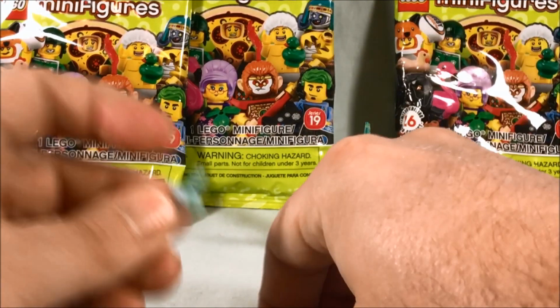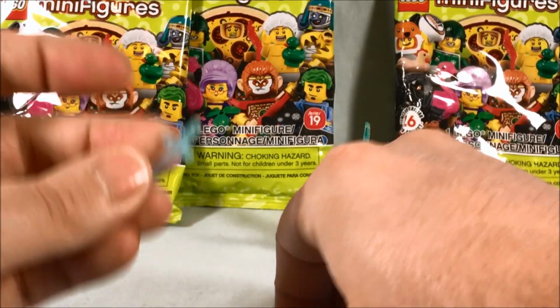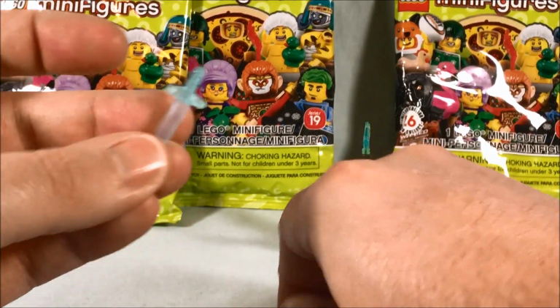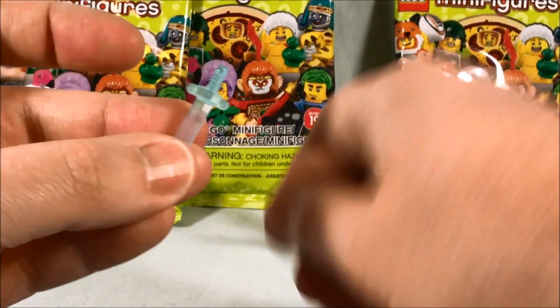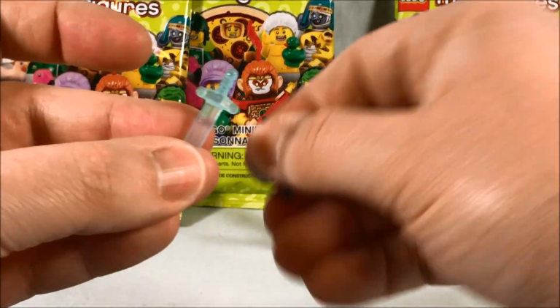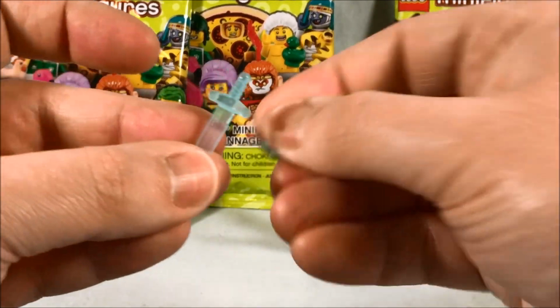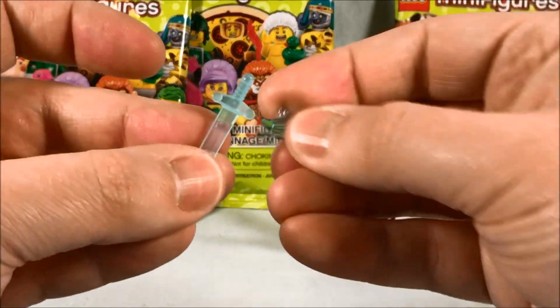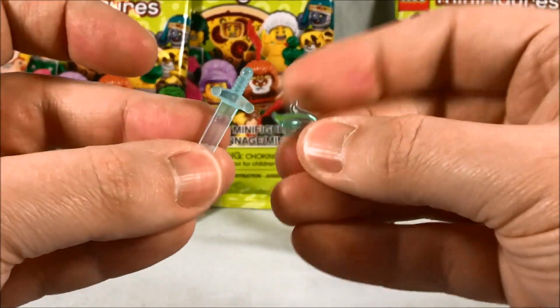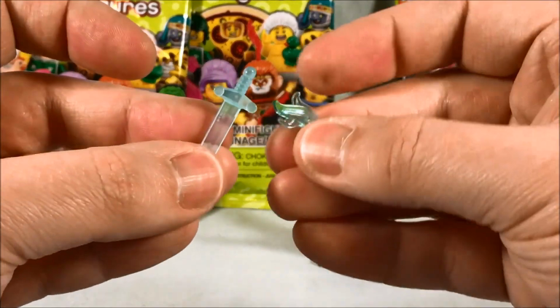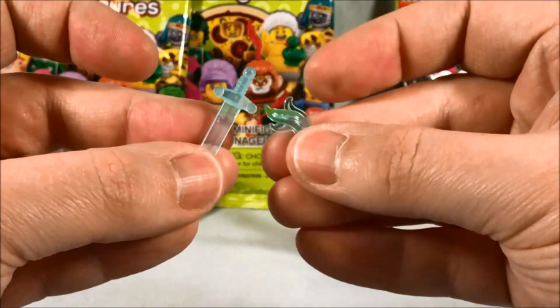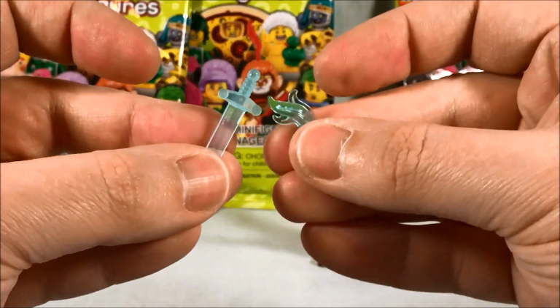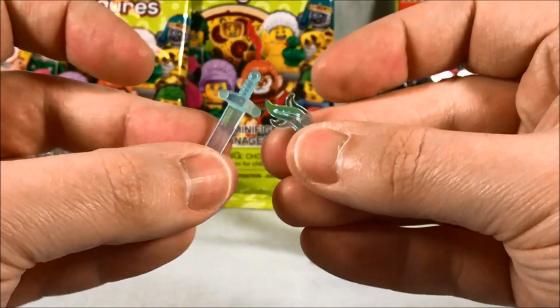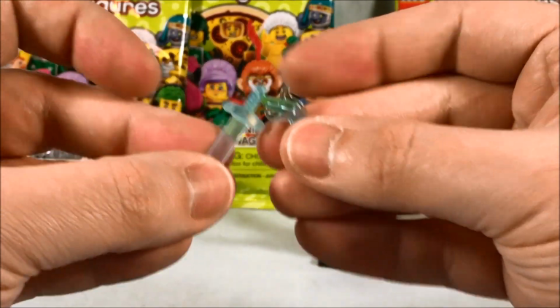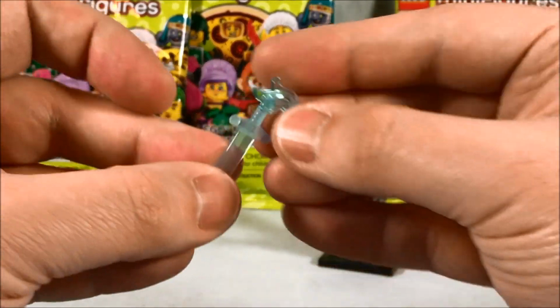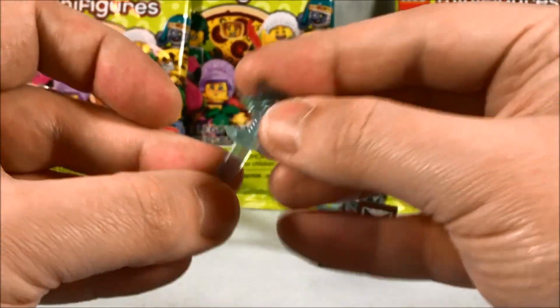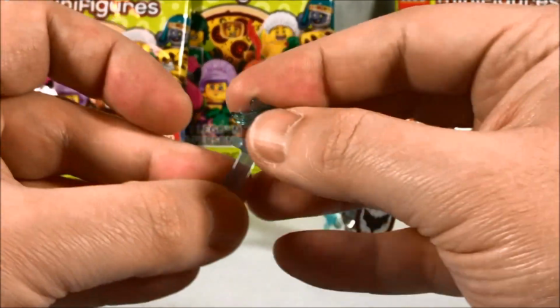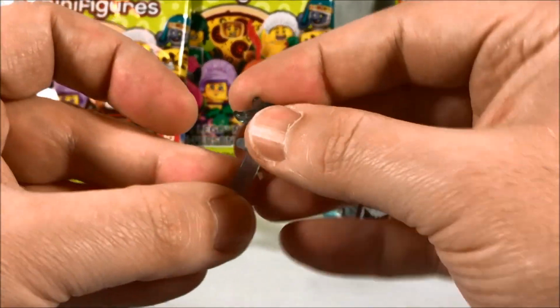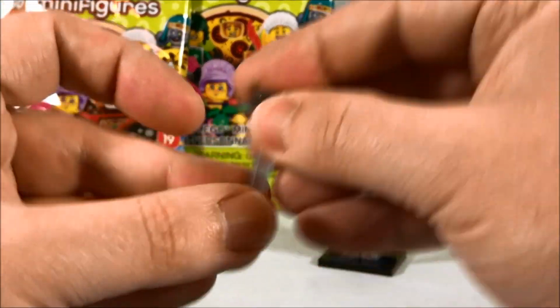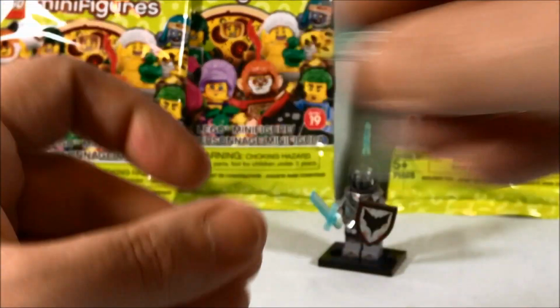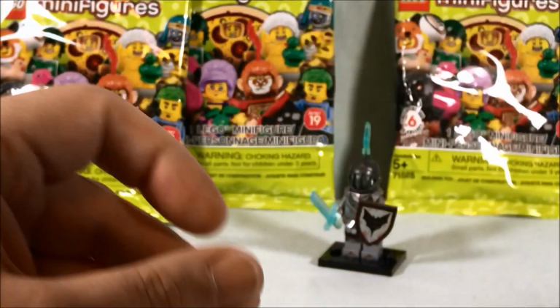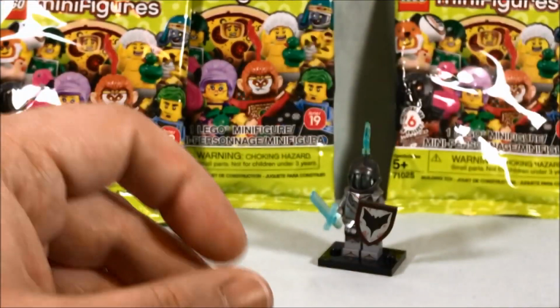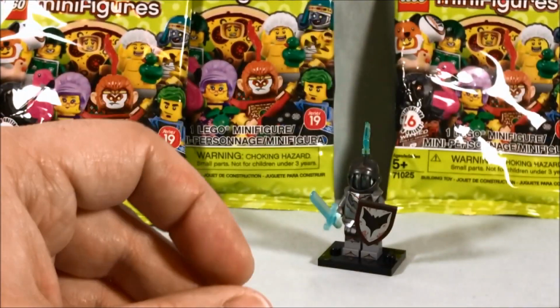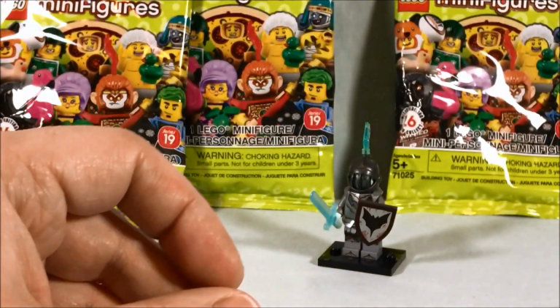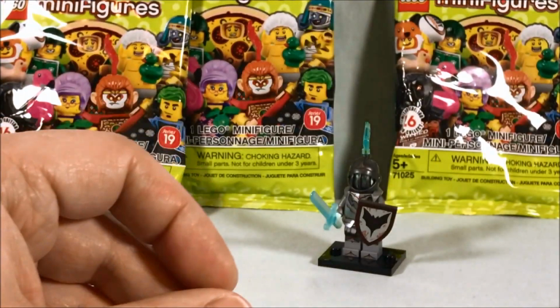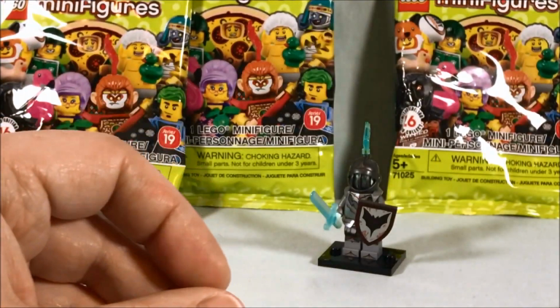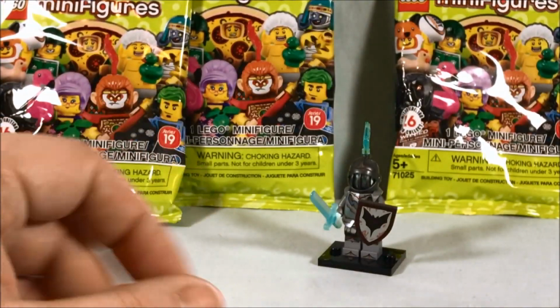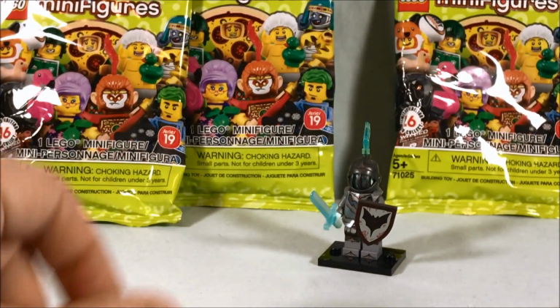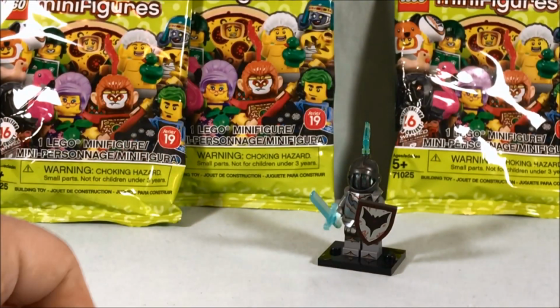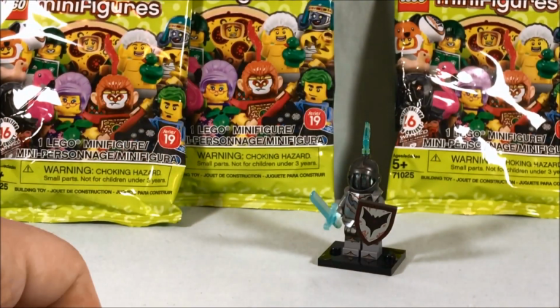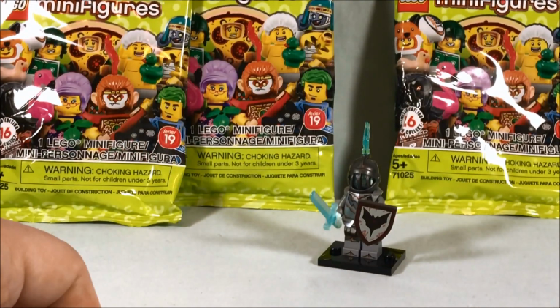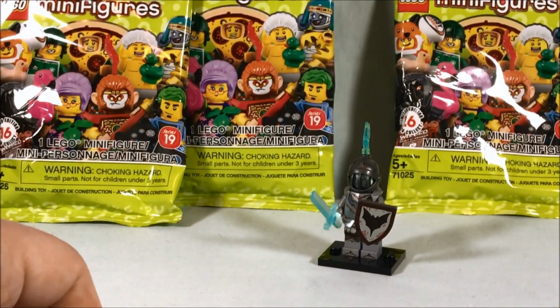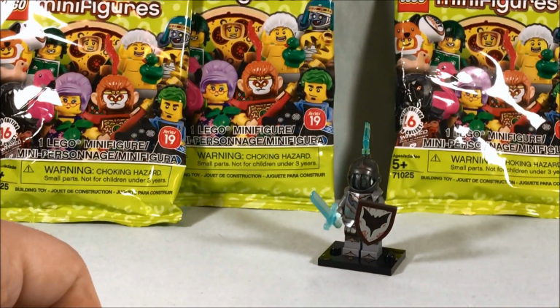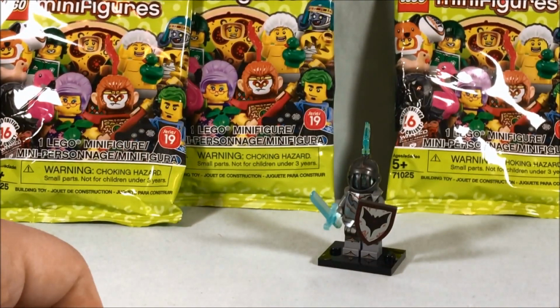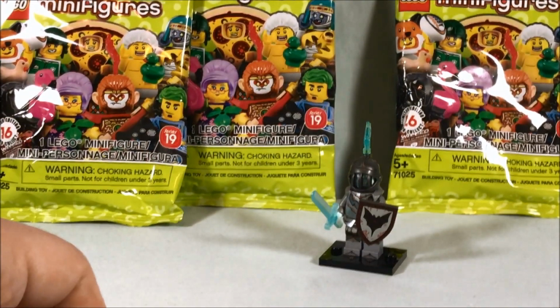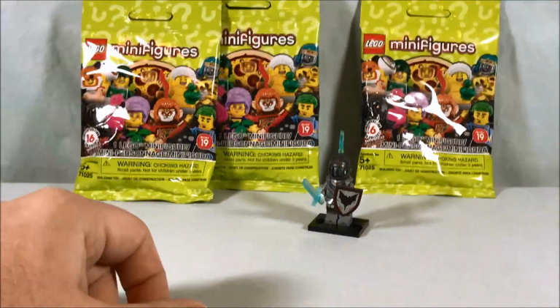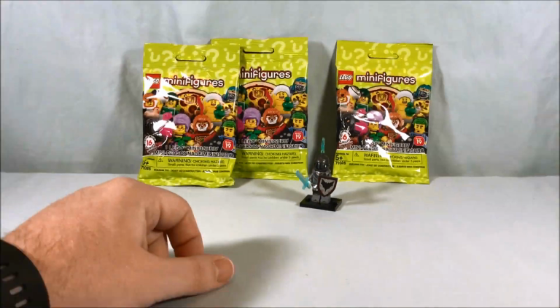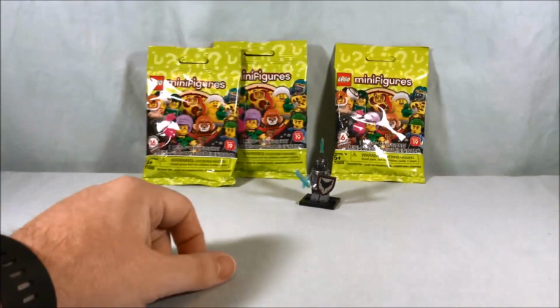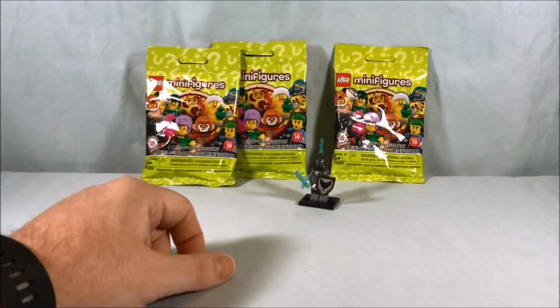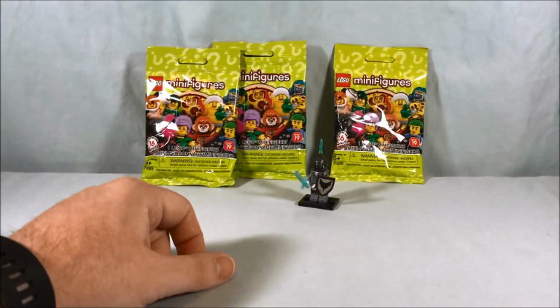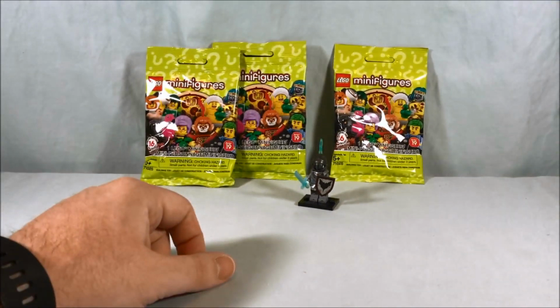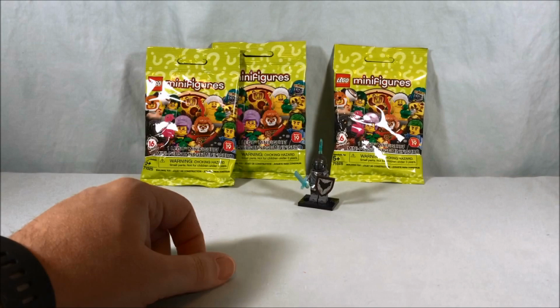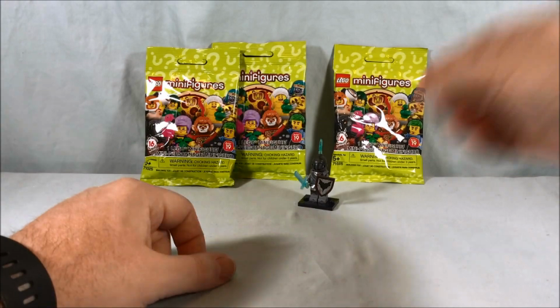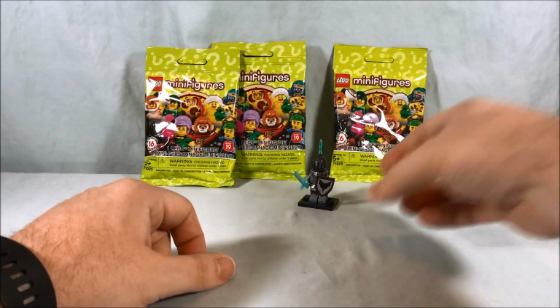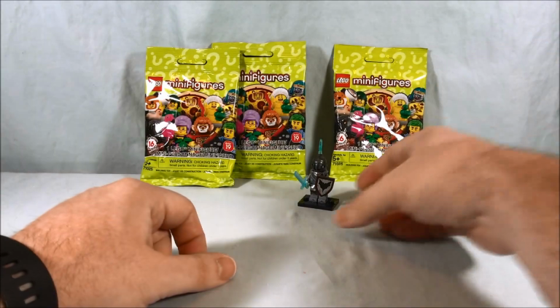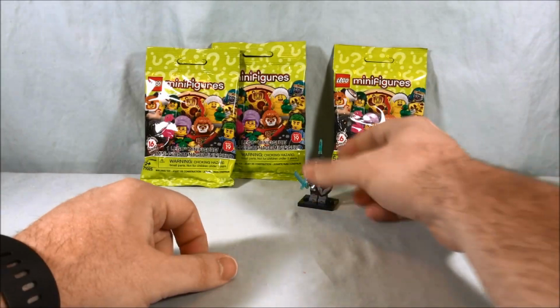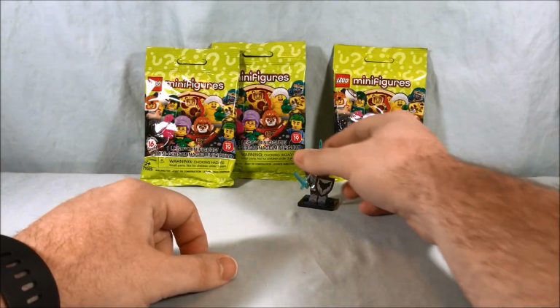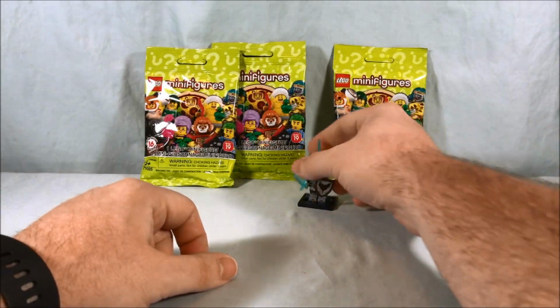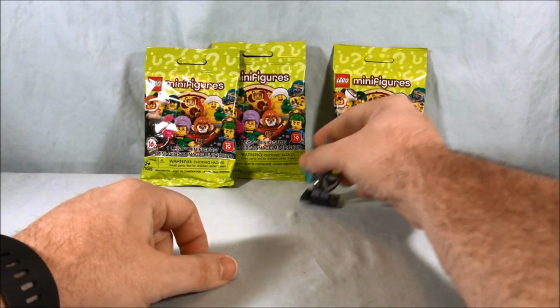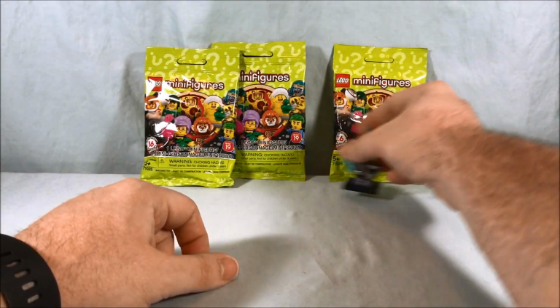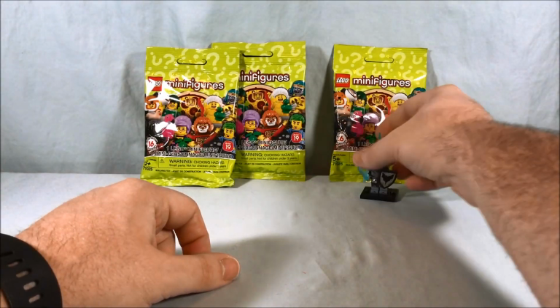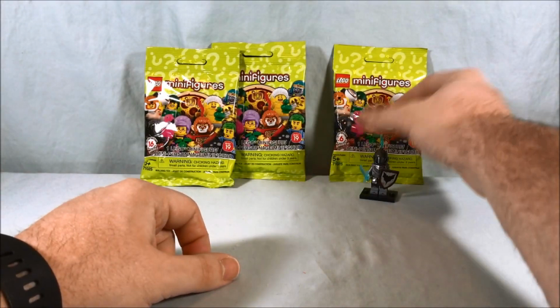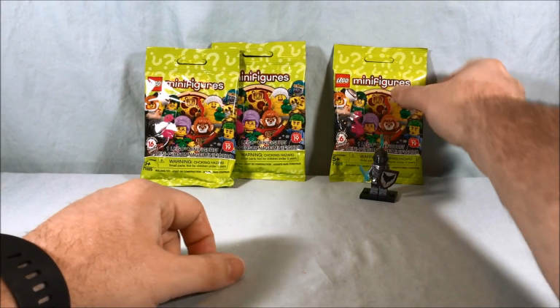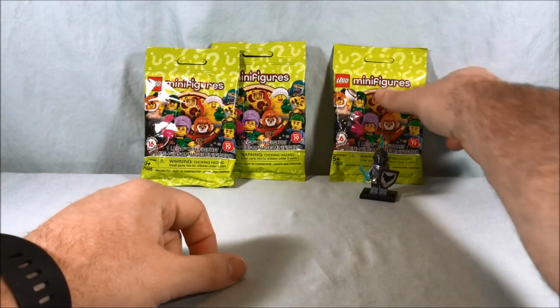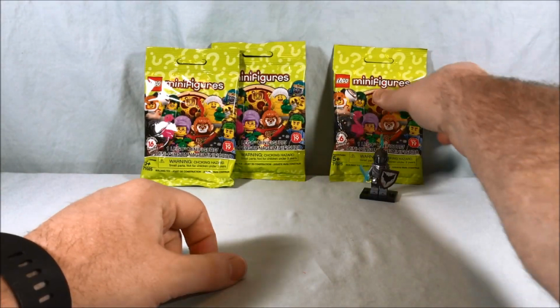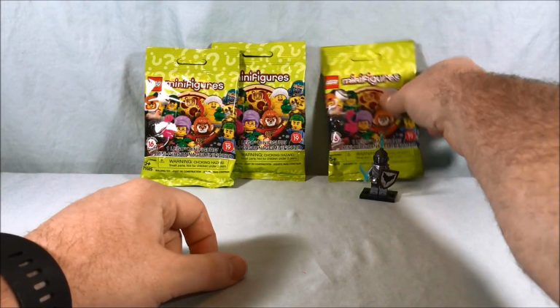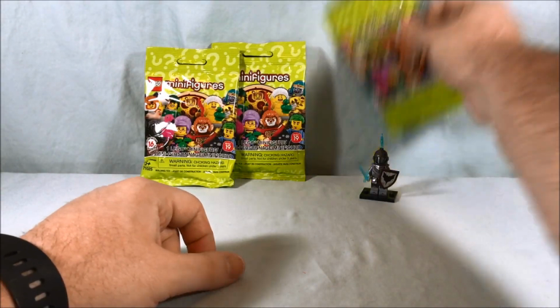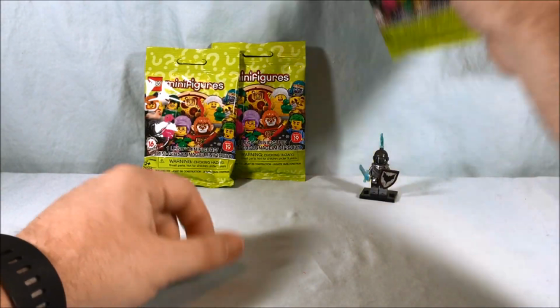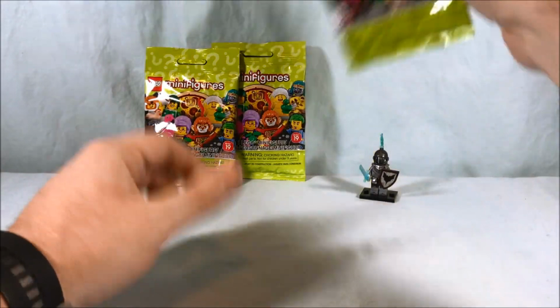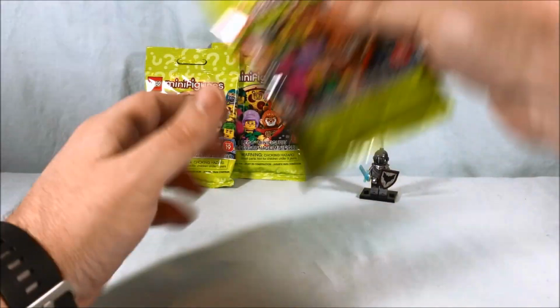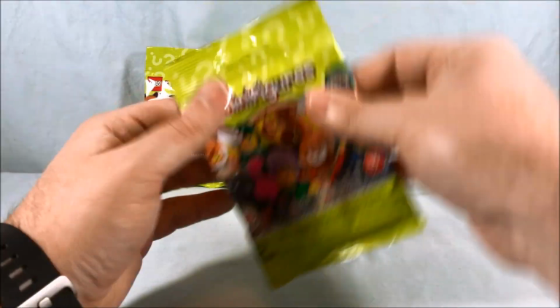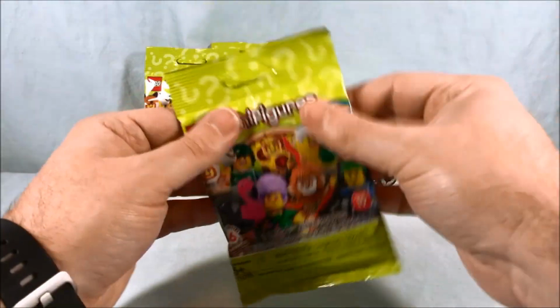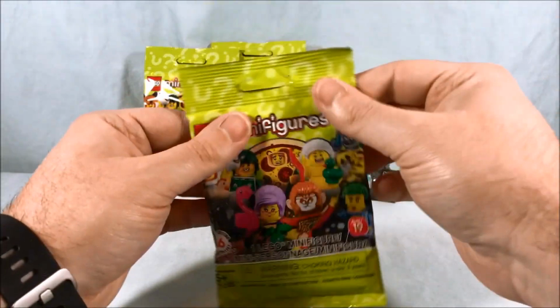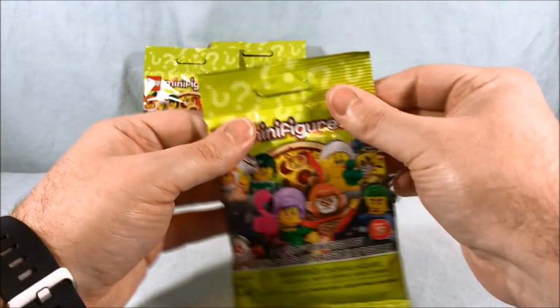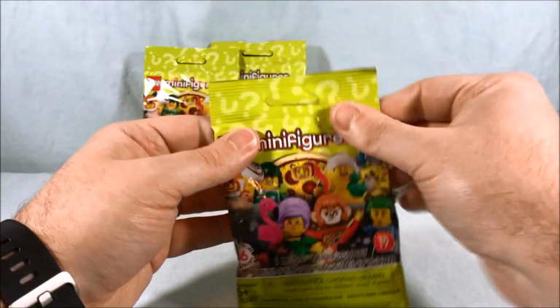You even get an extra sword and a little feather piece, so put those off to the side. There you go — ghost knight, check them out.